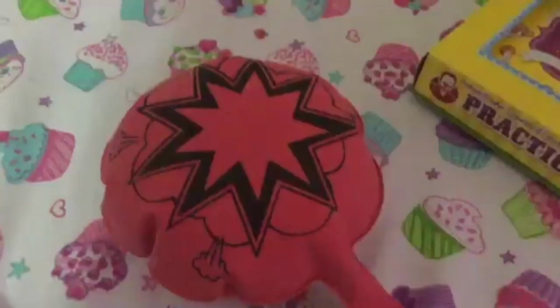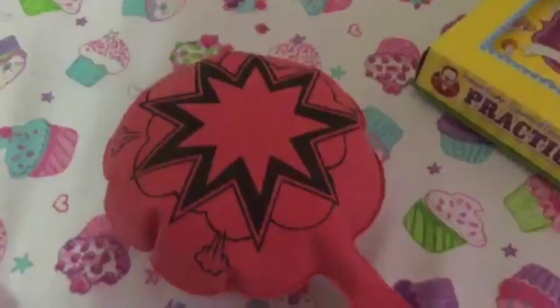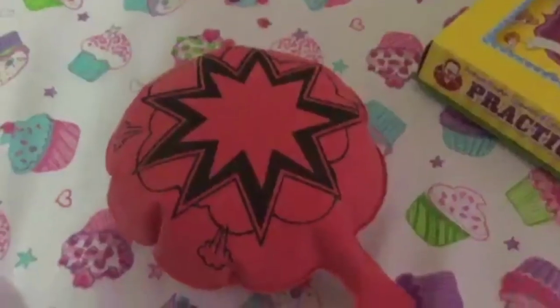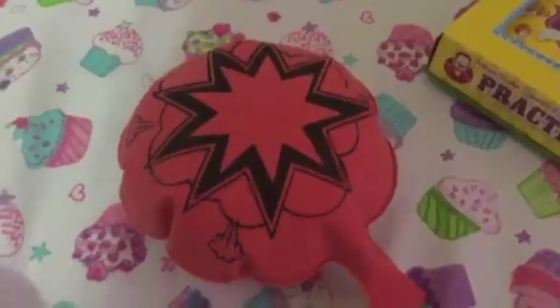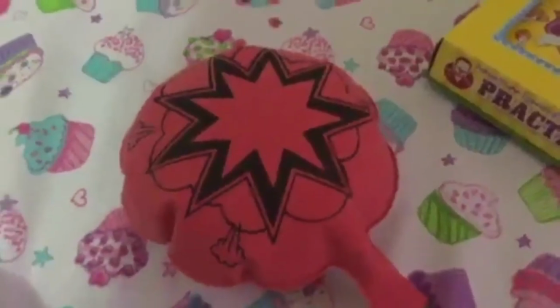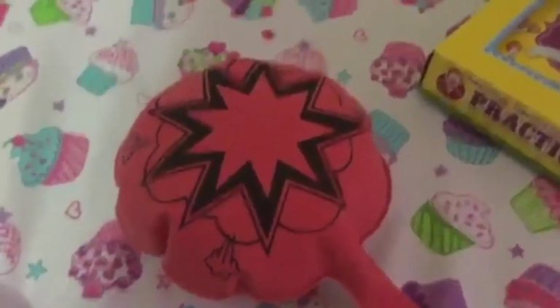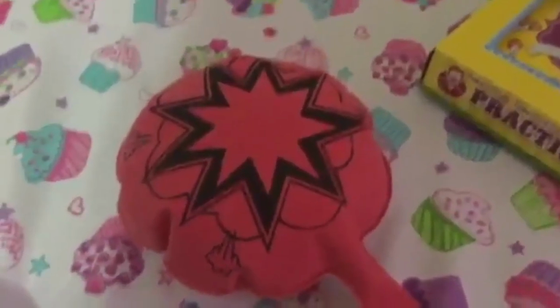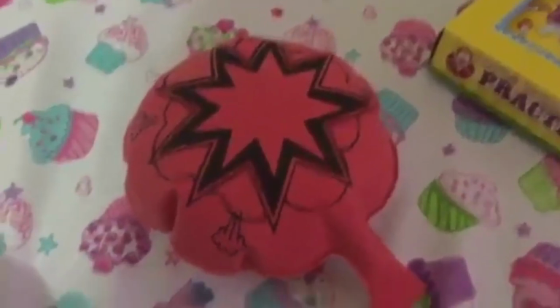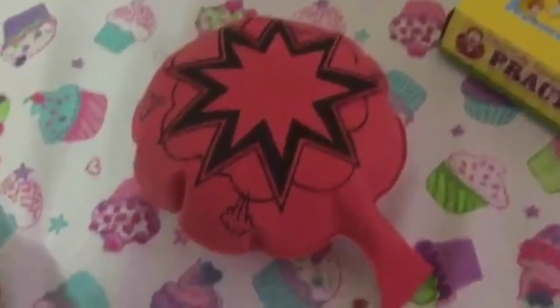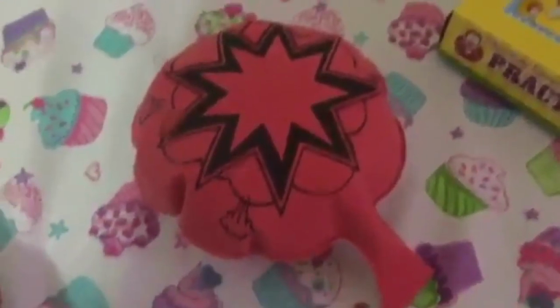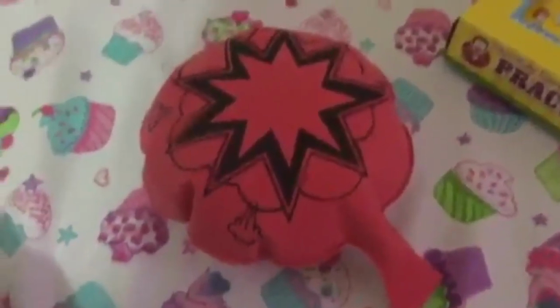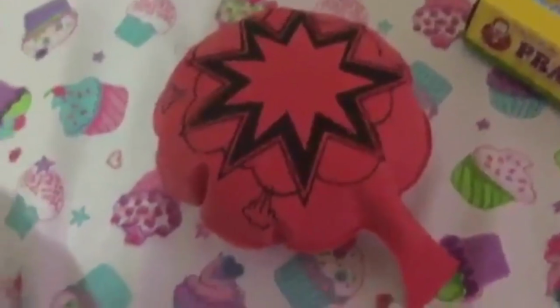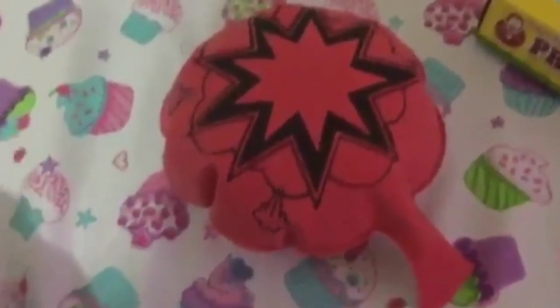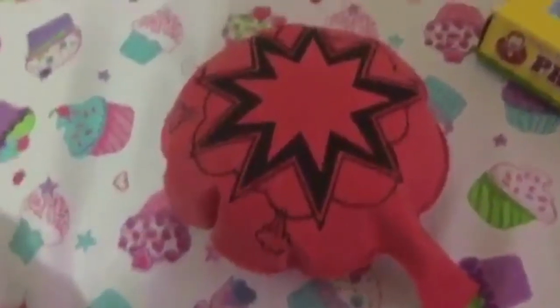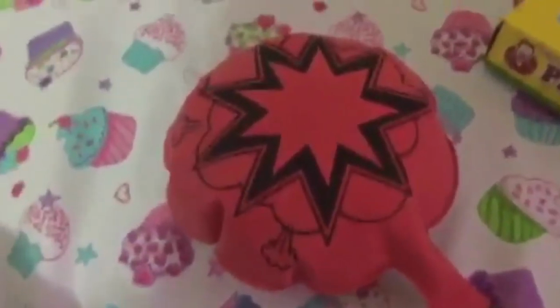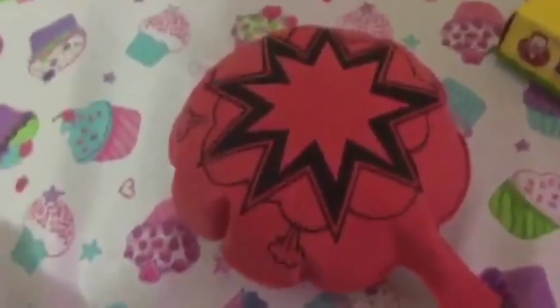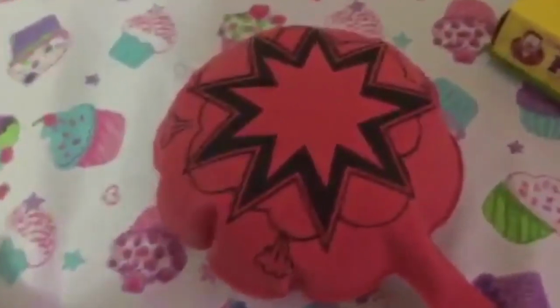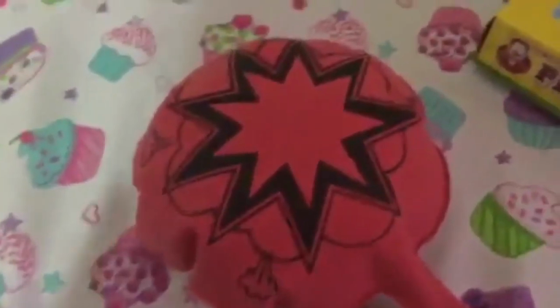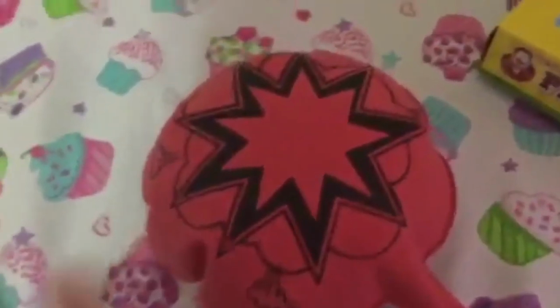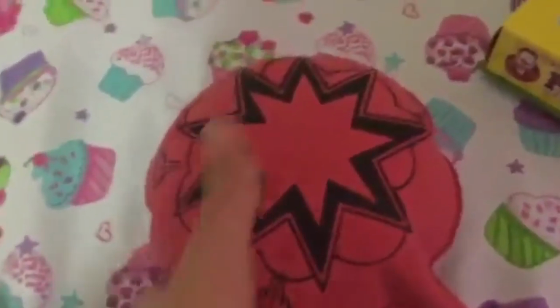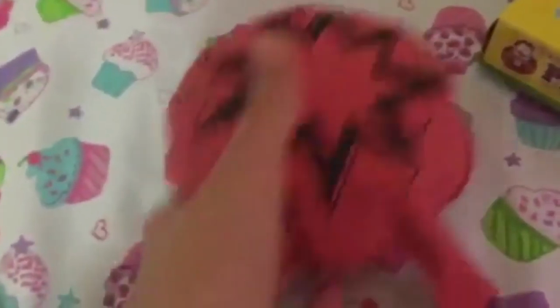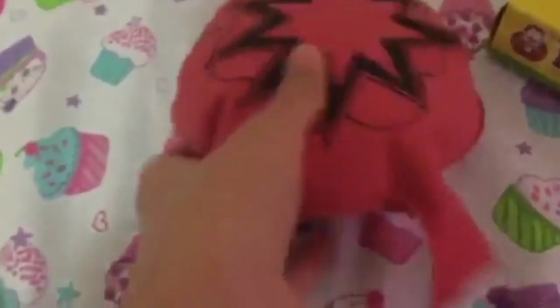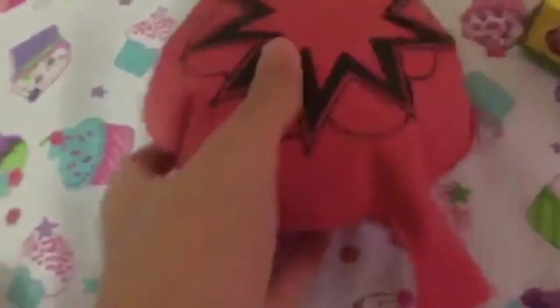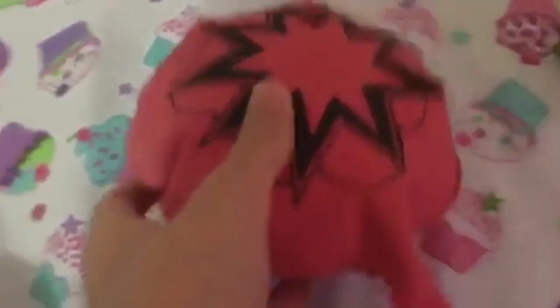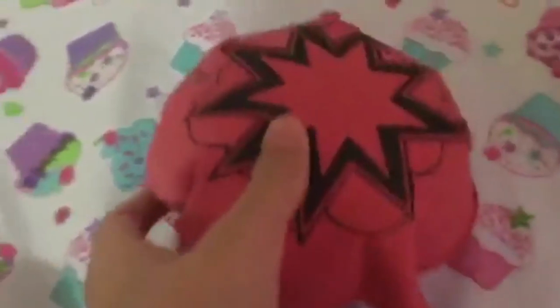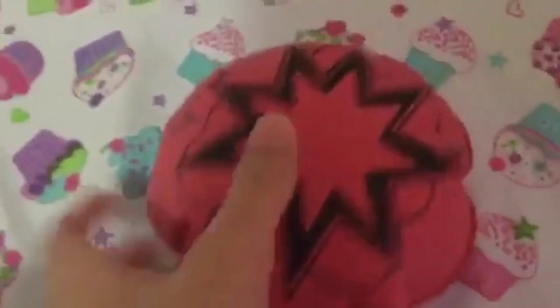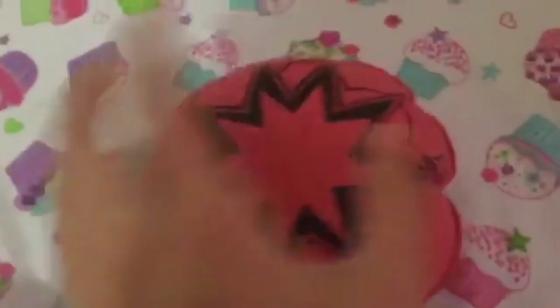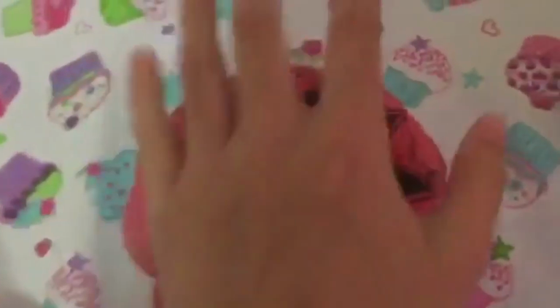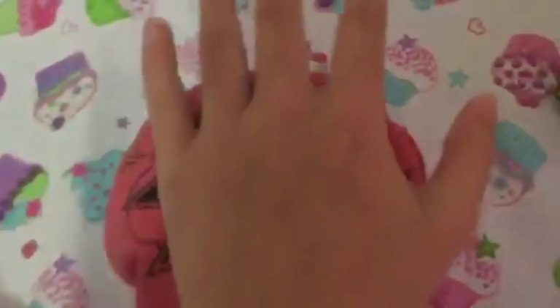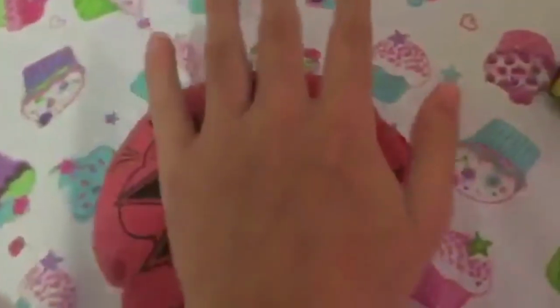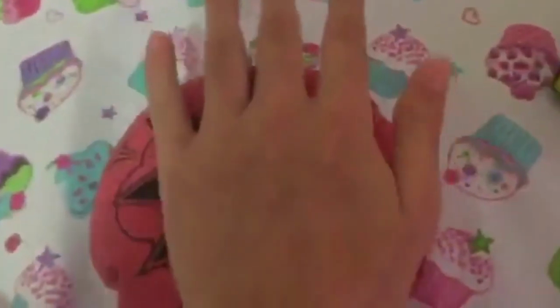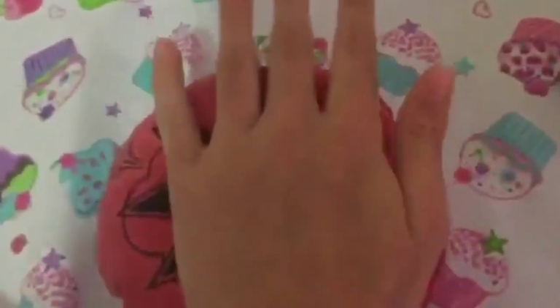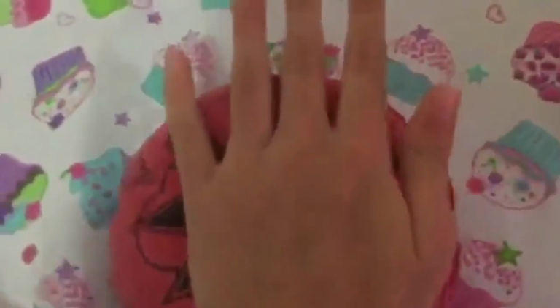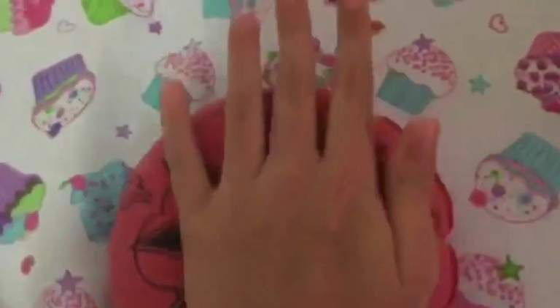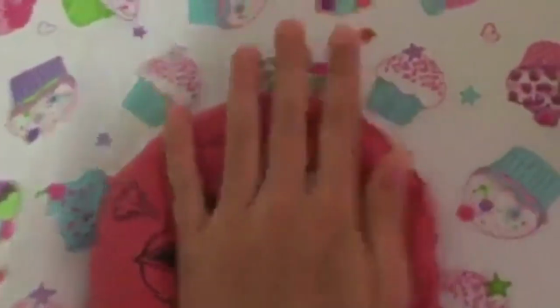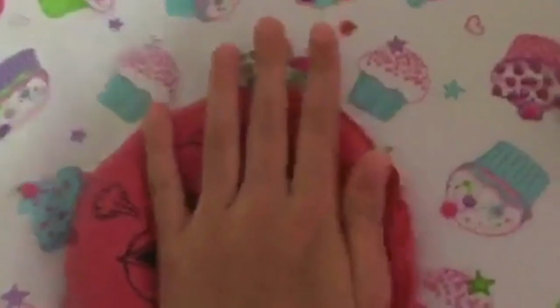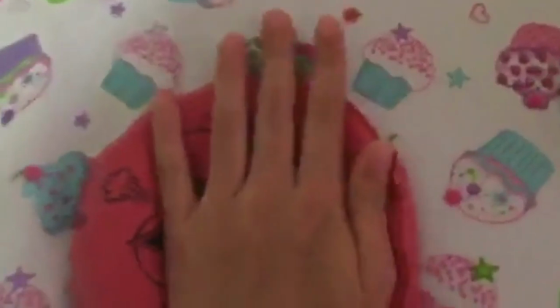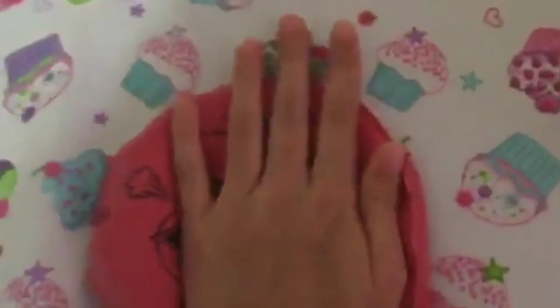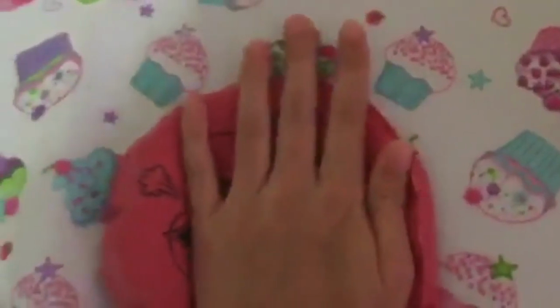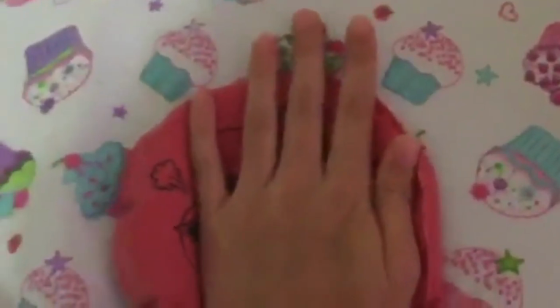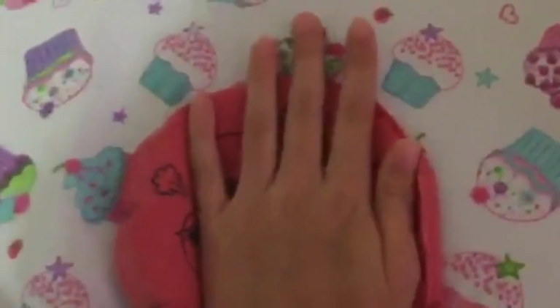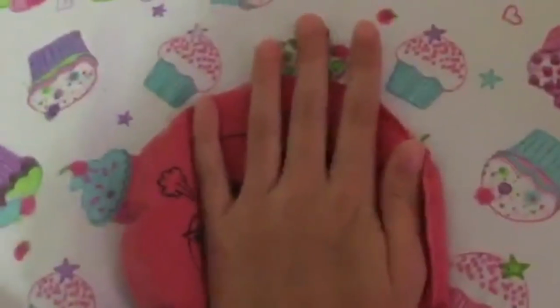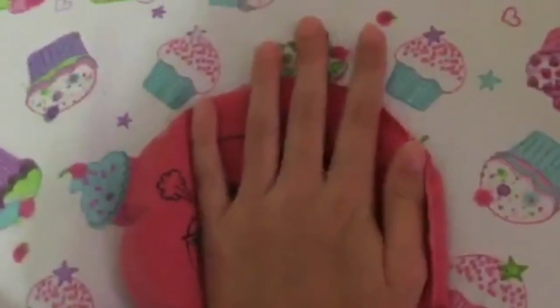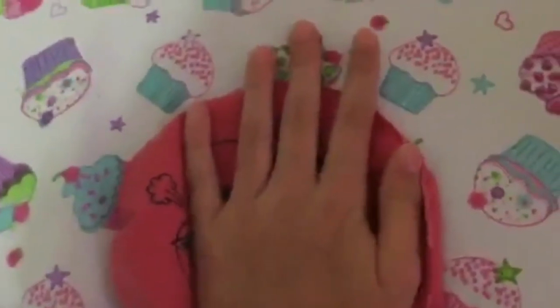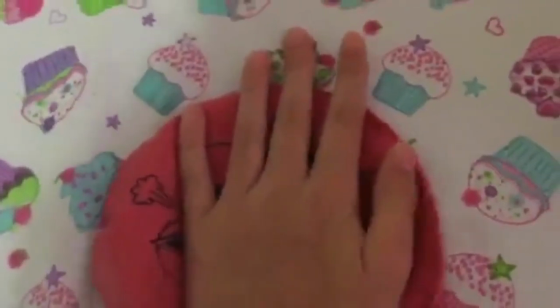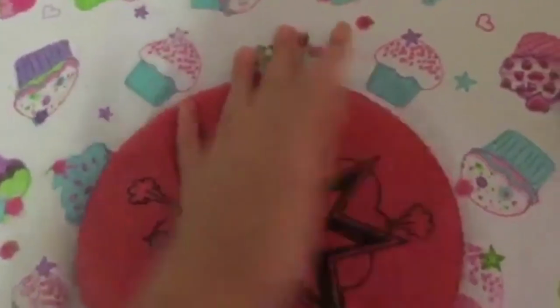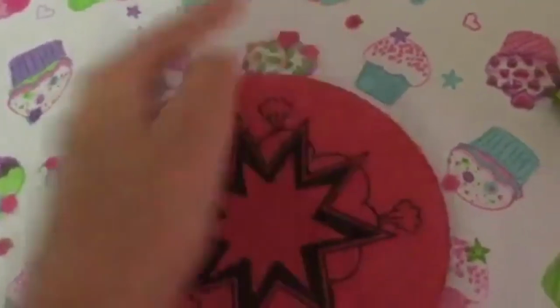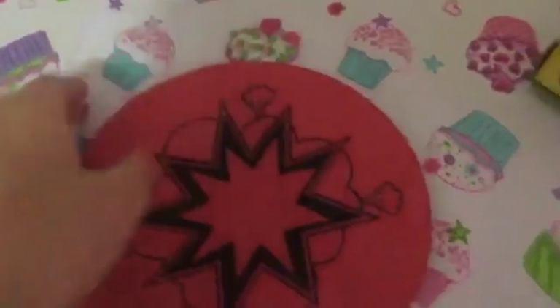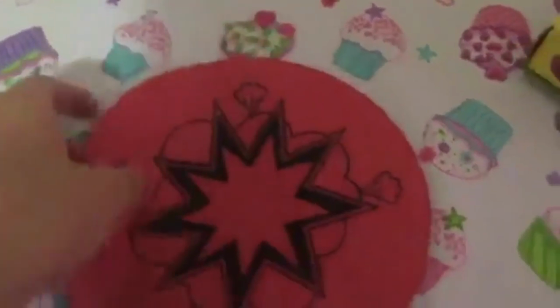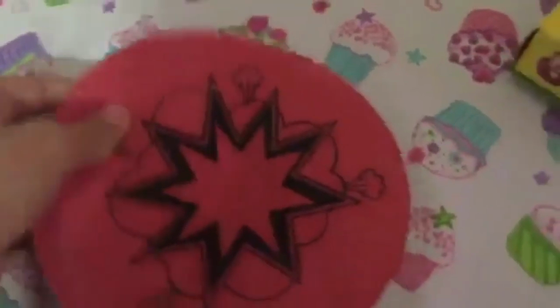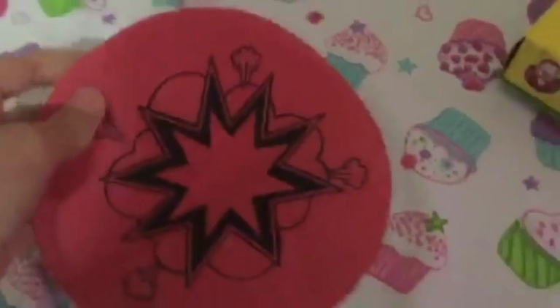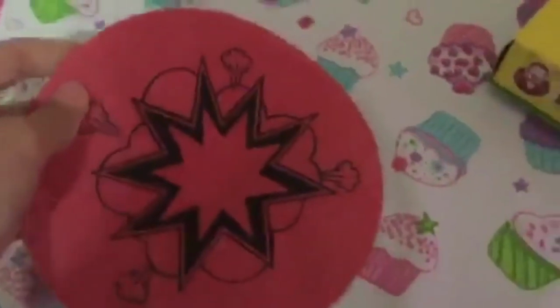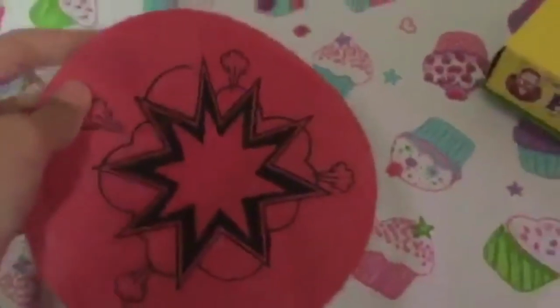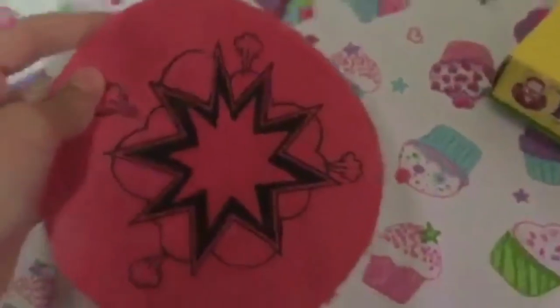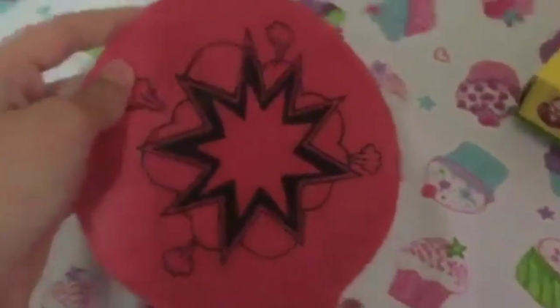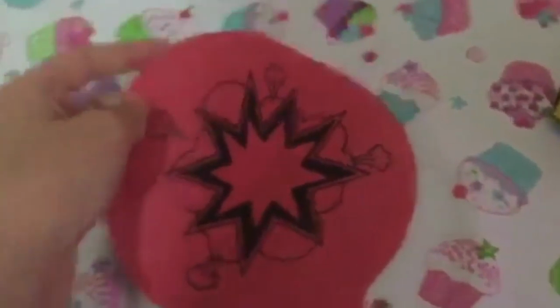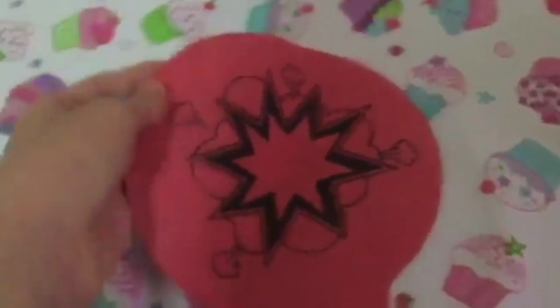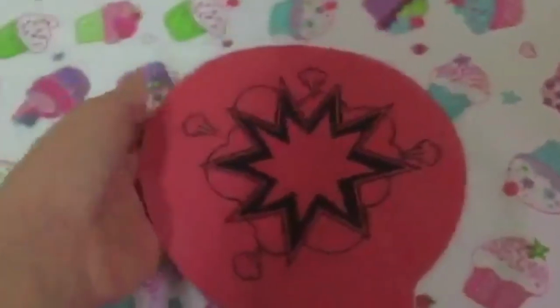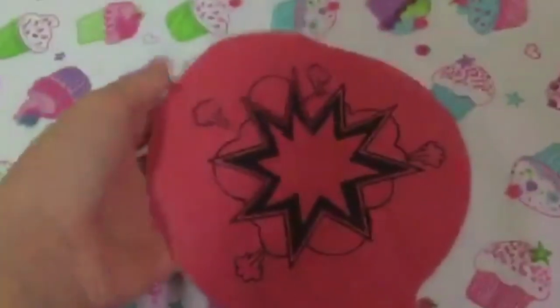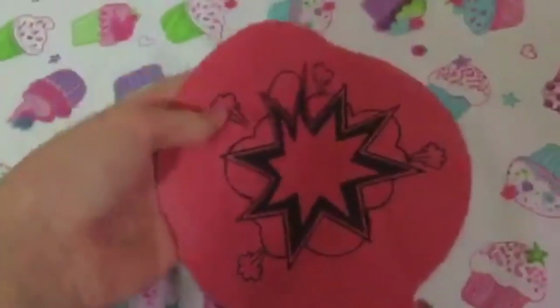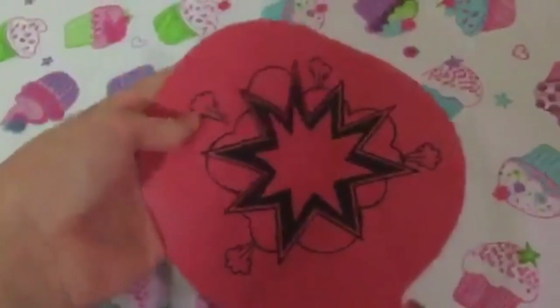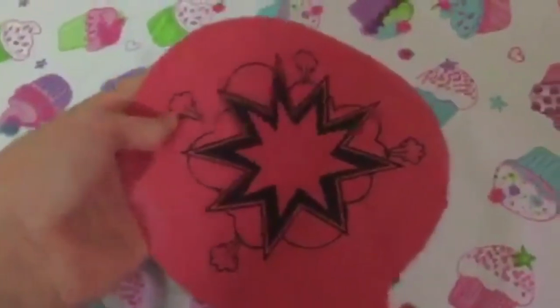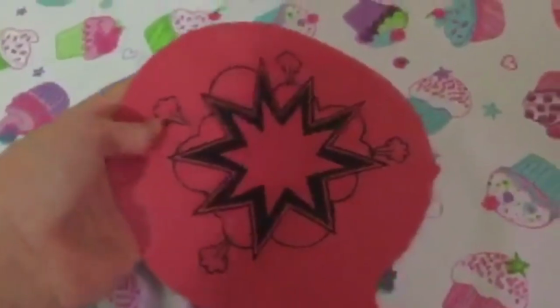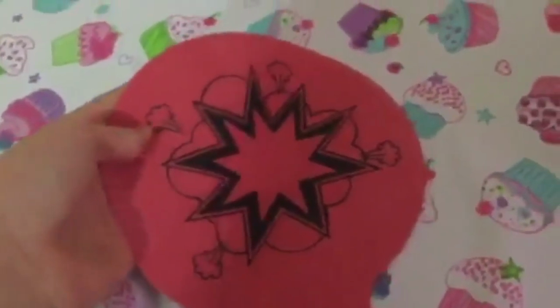There's the whoopee cushion, and now let's try it out. So that's your whoopee cushion.